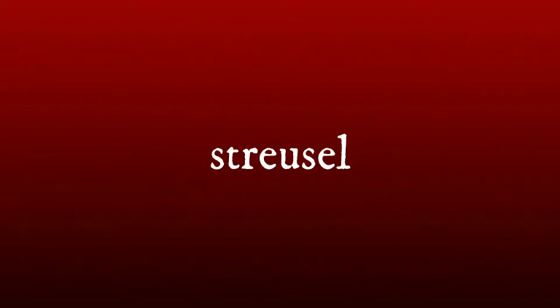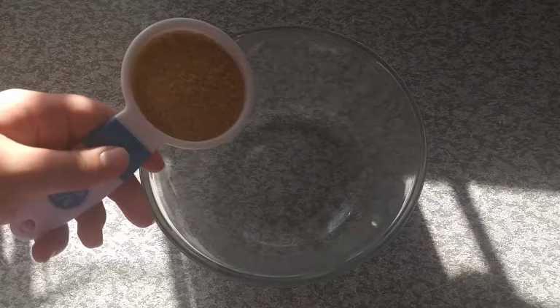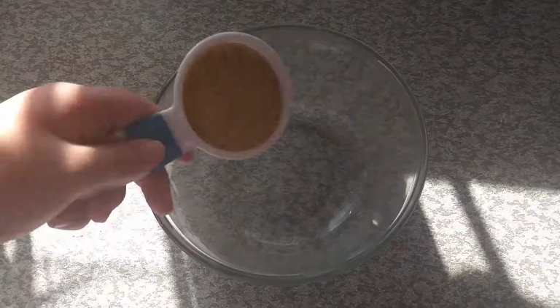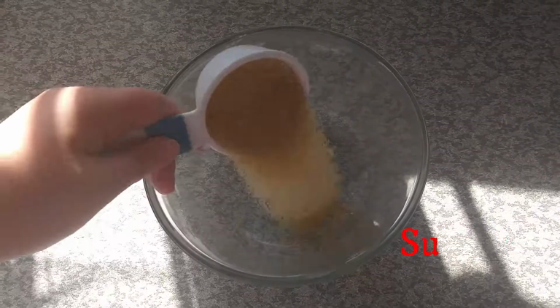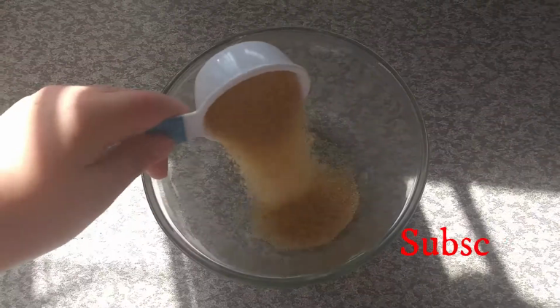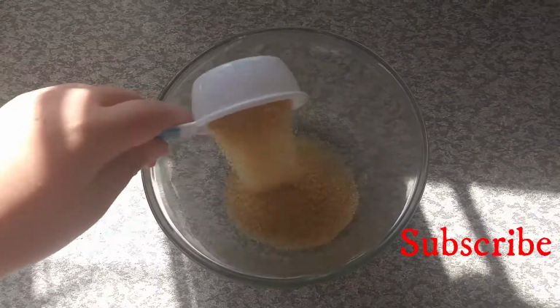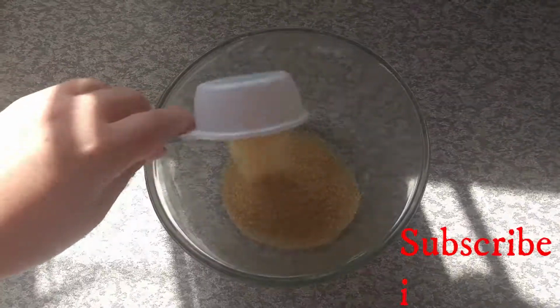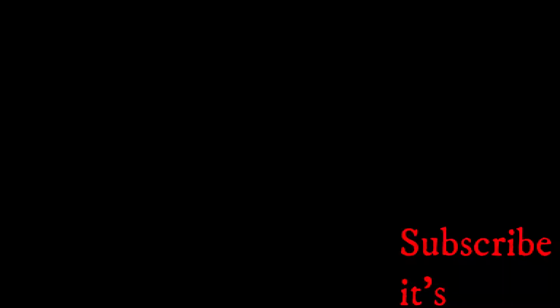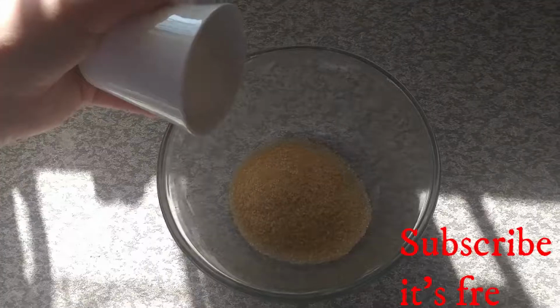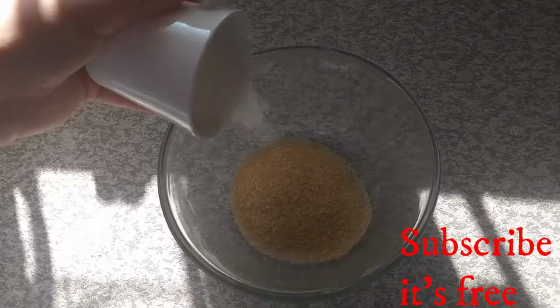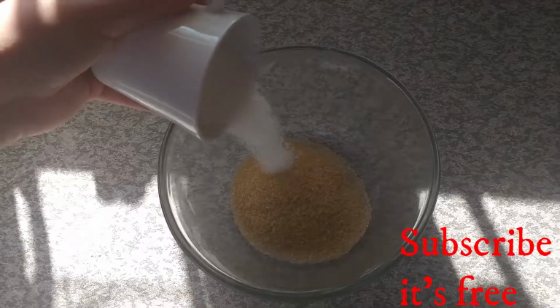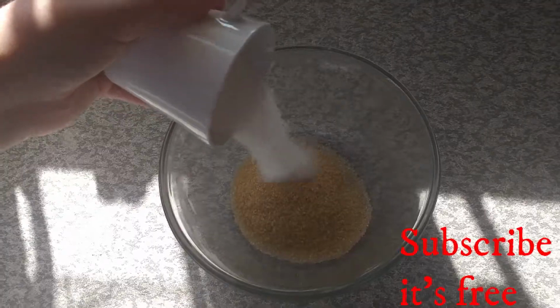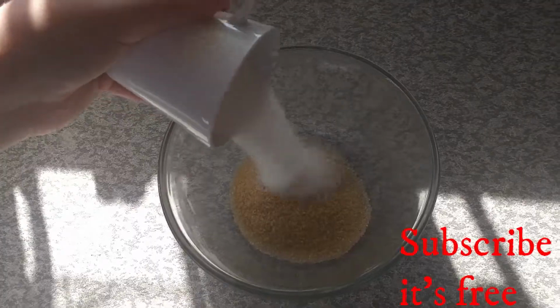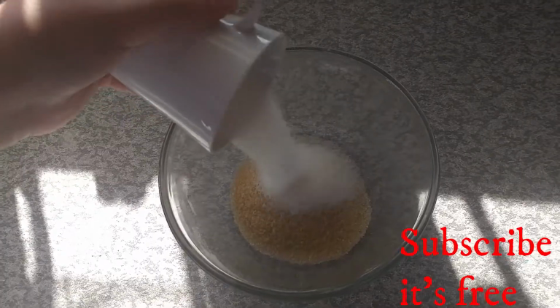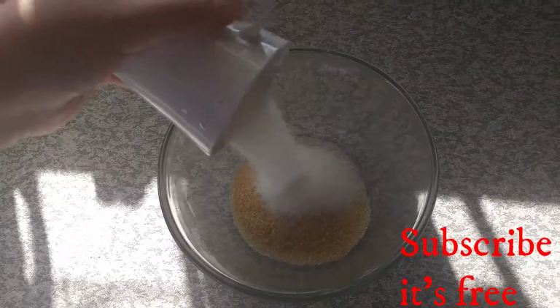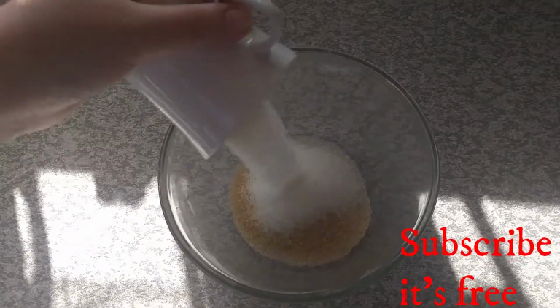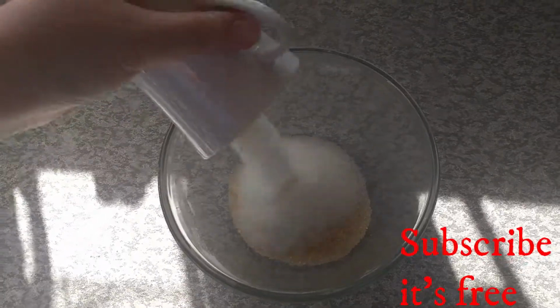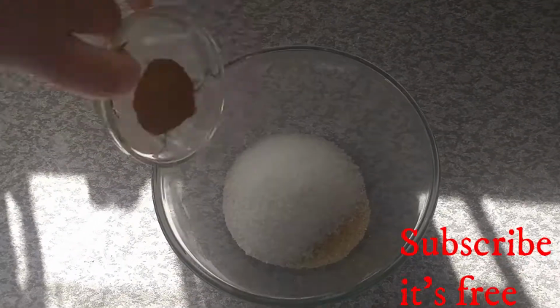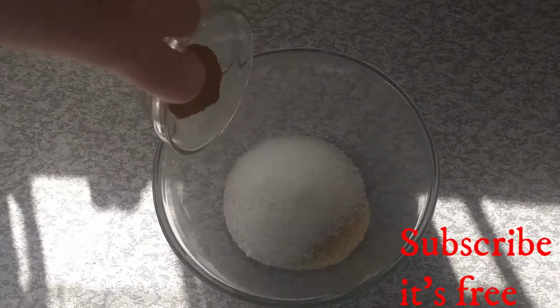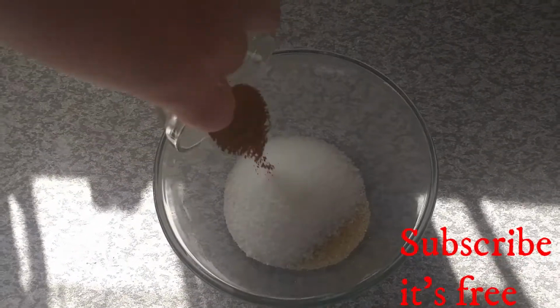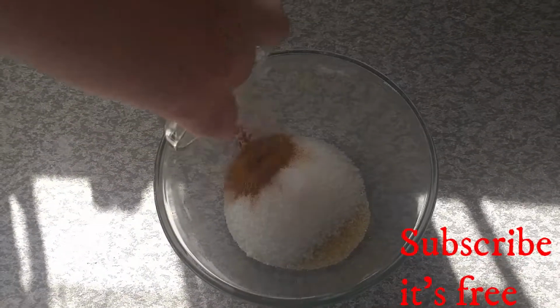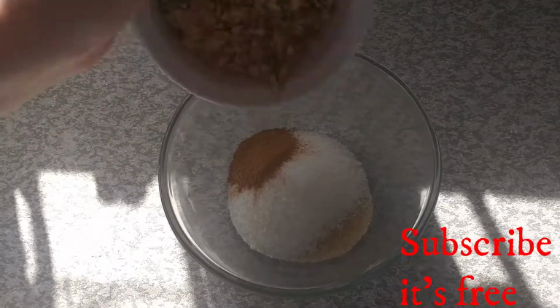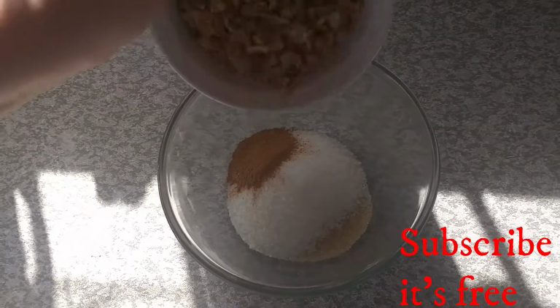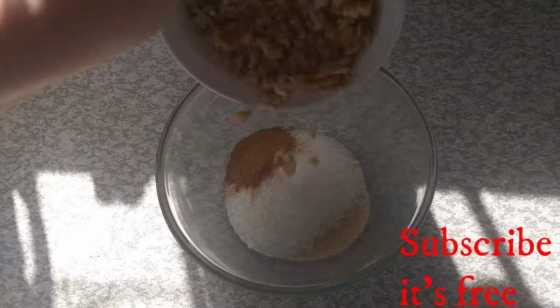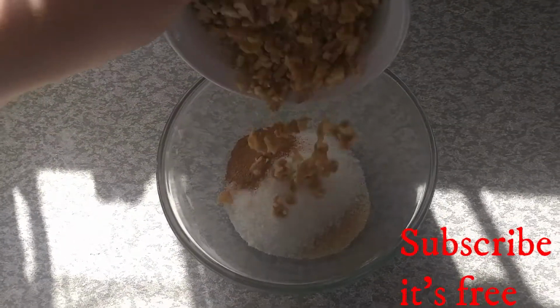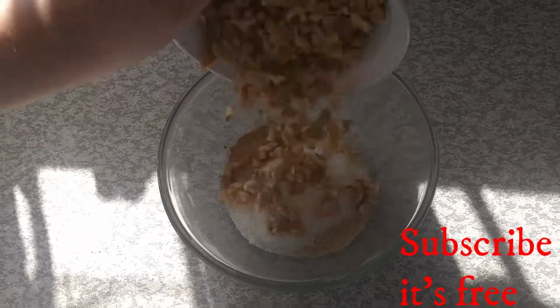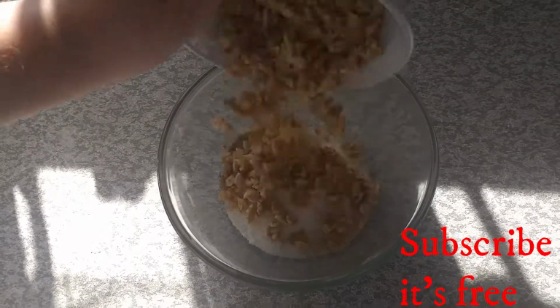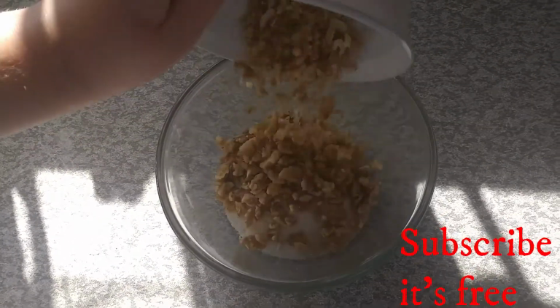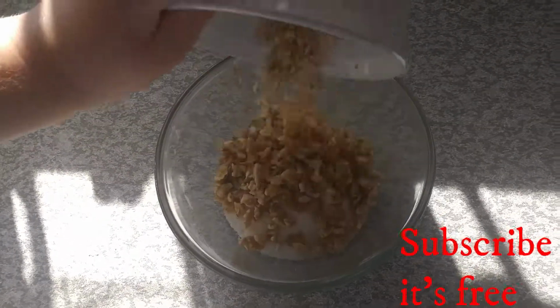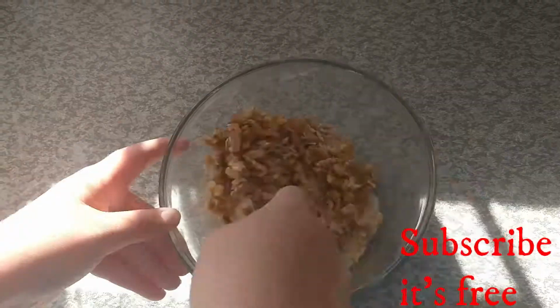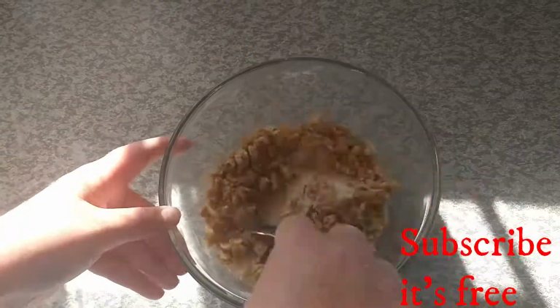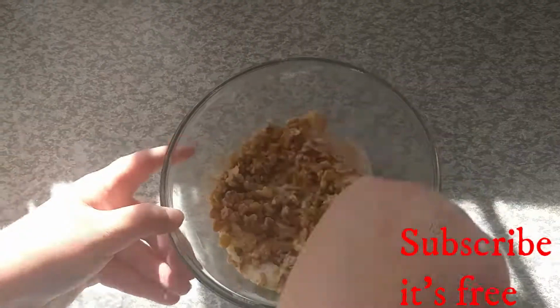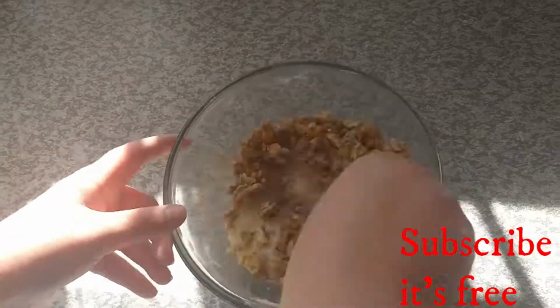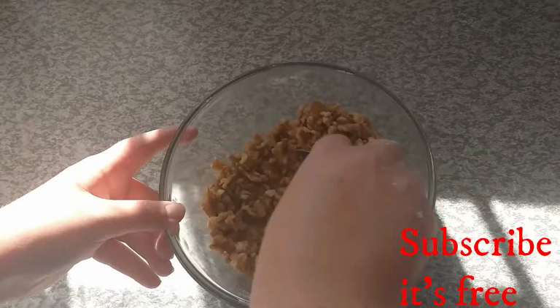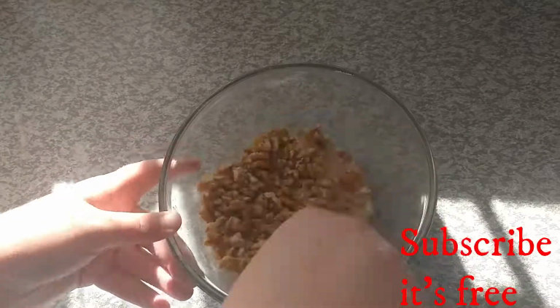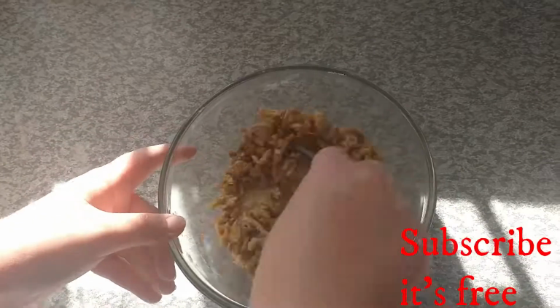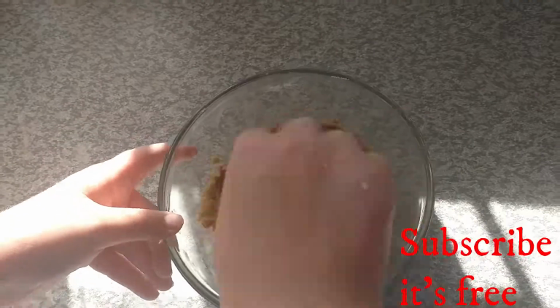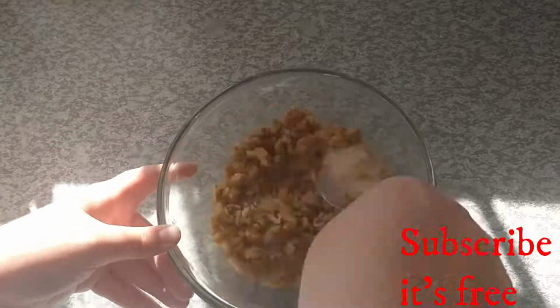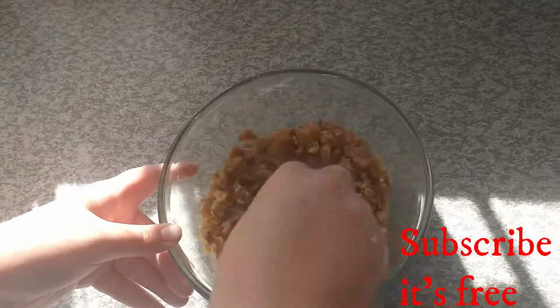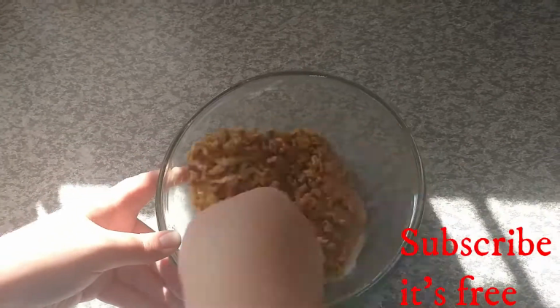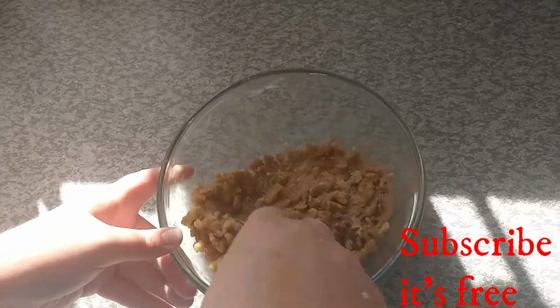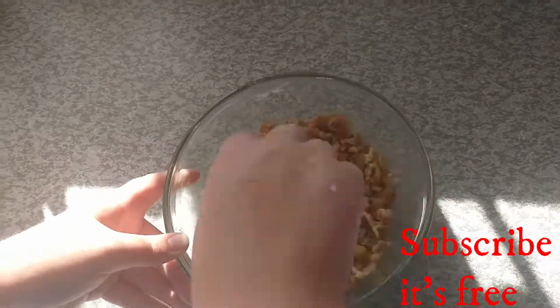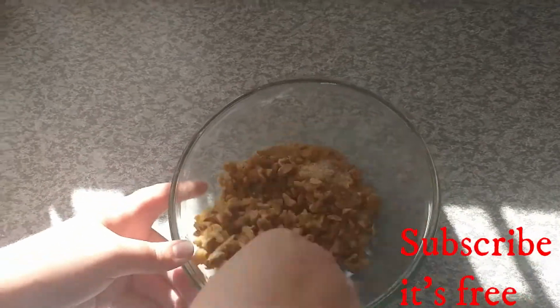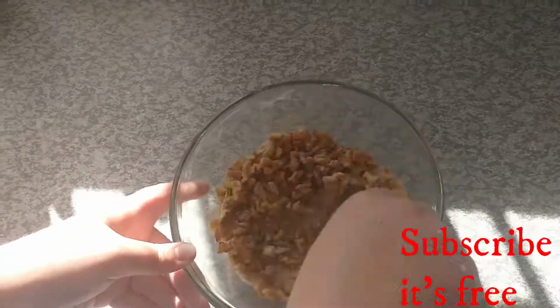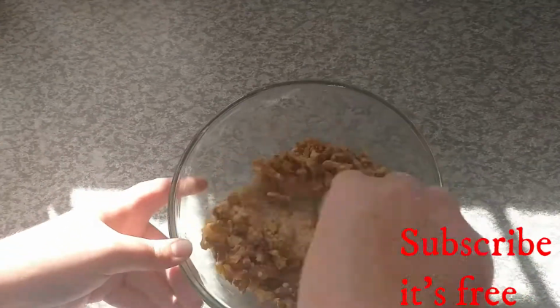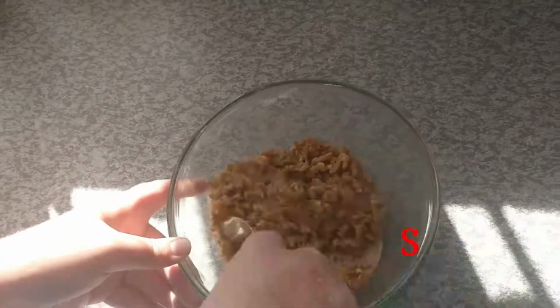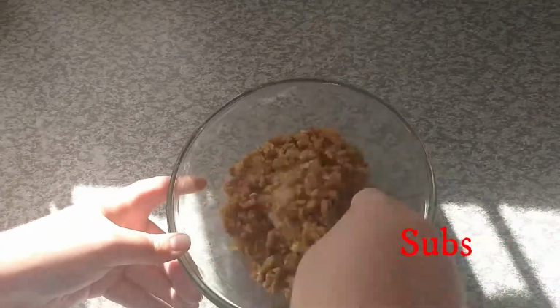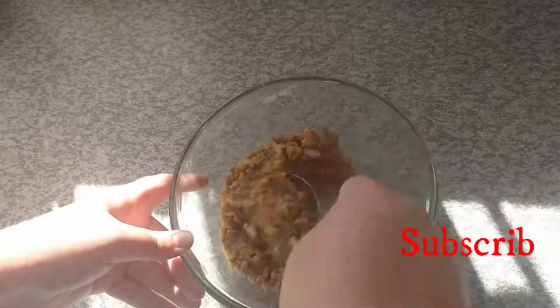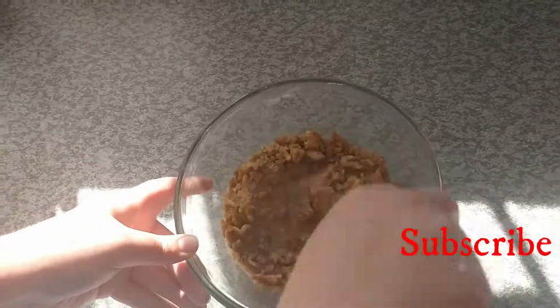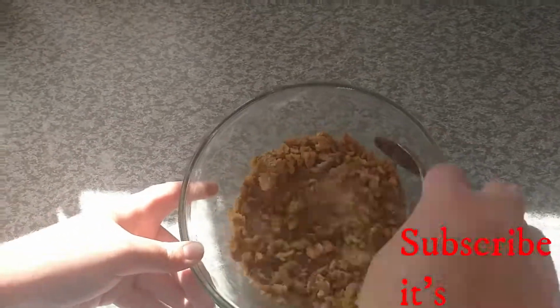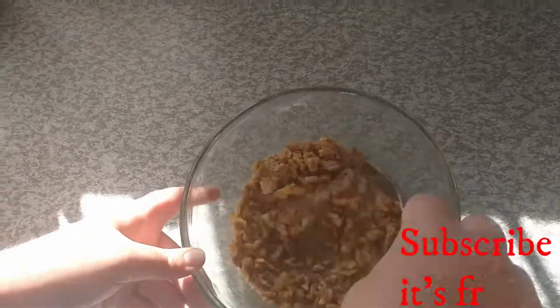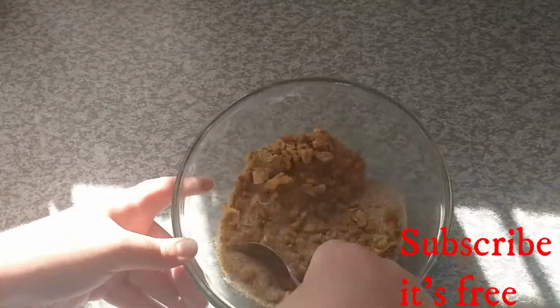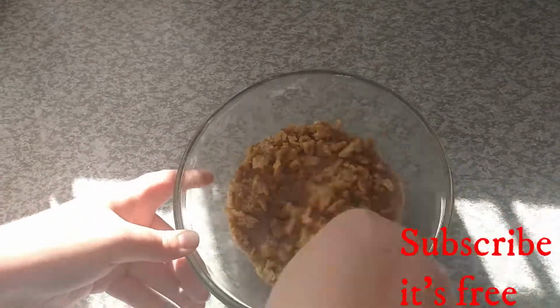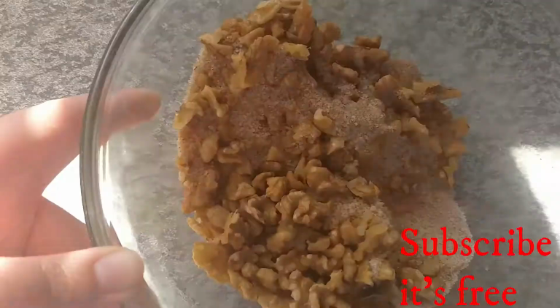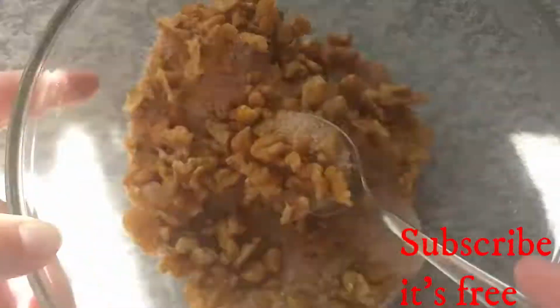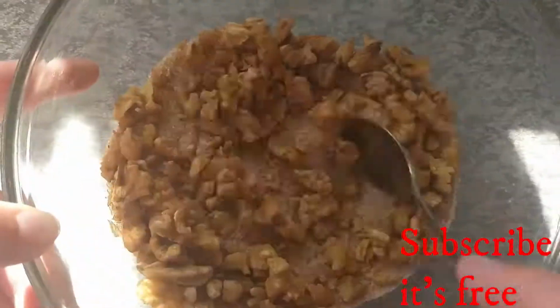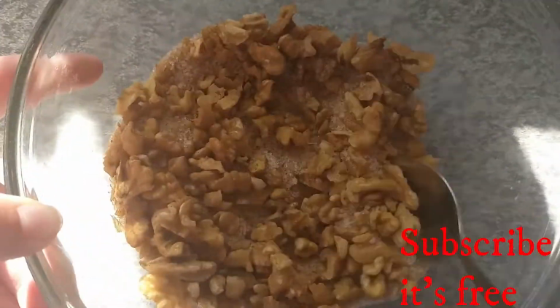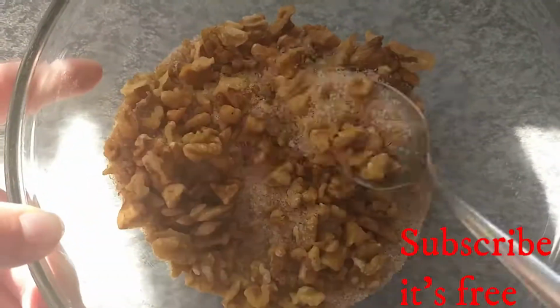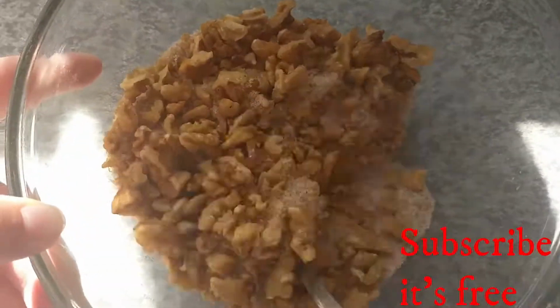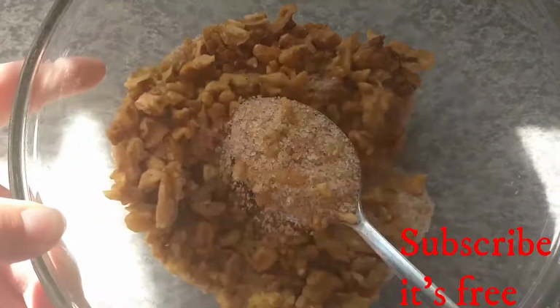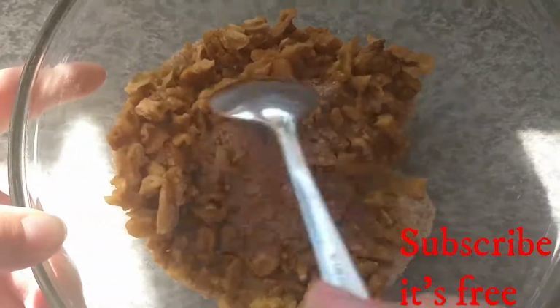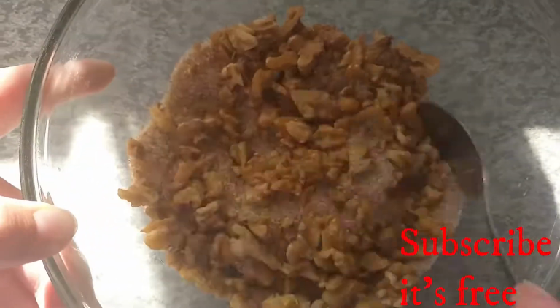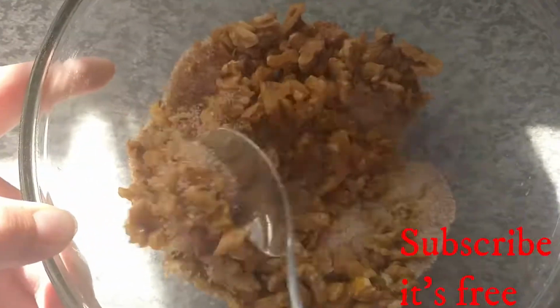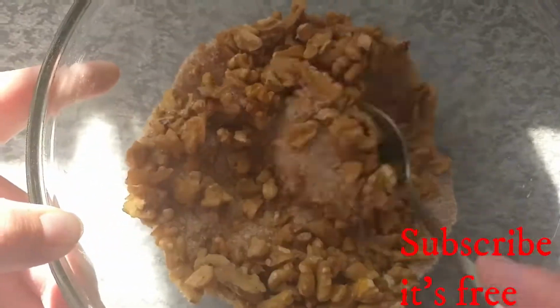Add a third cup of brown sugar, a third cup of white sugar, one teaspoon of cinnamon sugar, as well as one cup of chopped walnuts. Mix until combined.